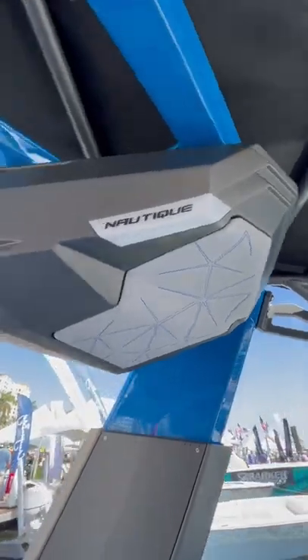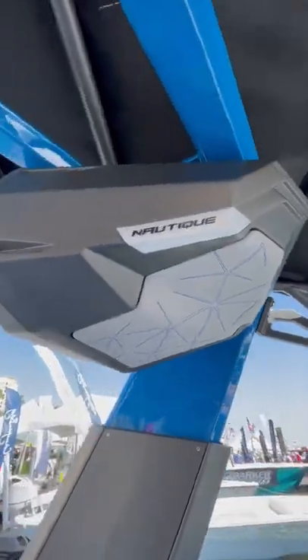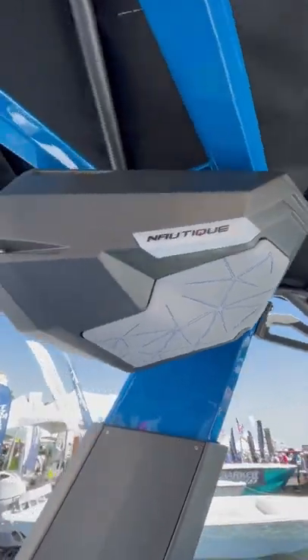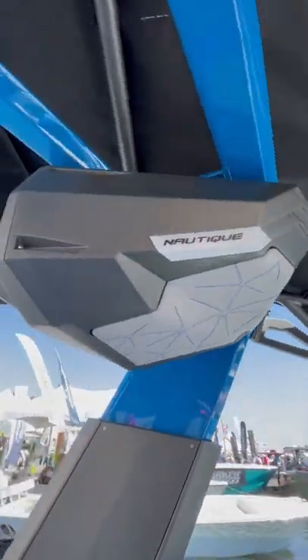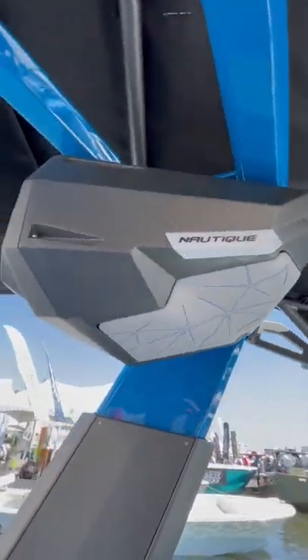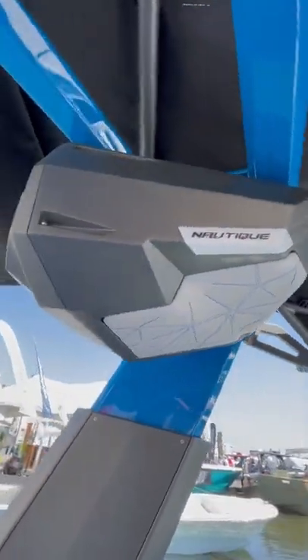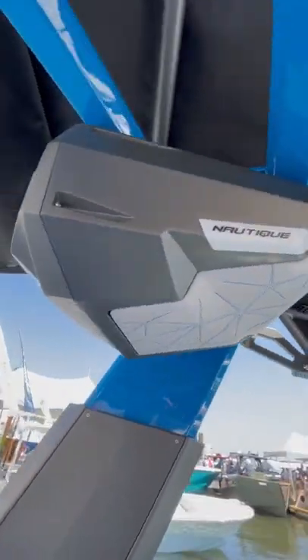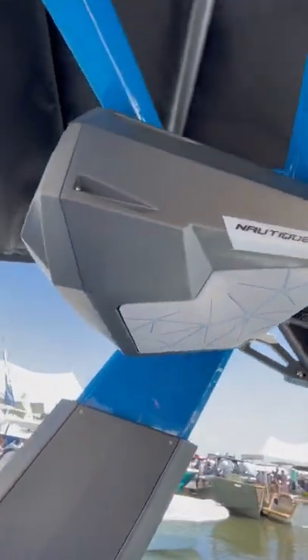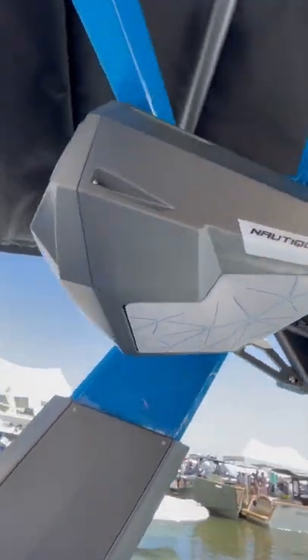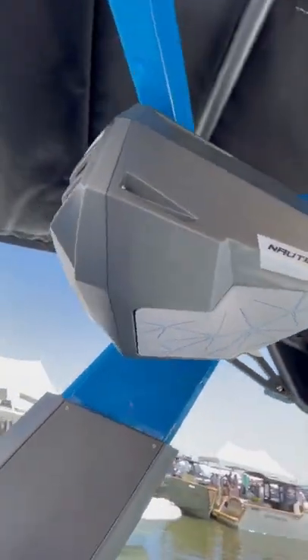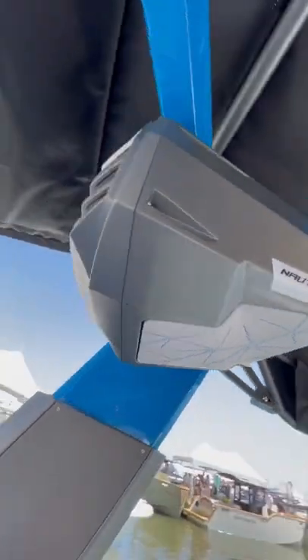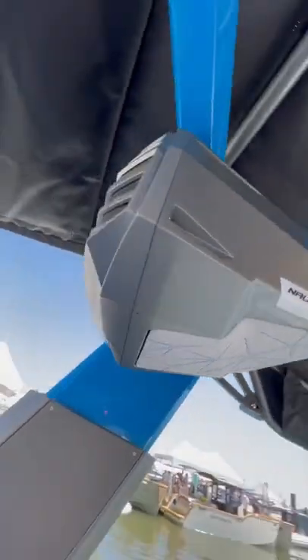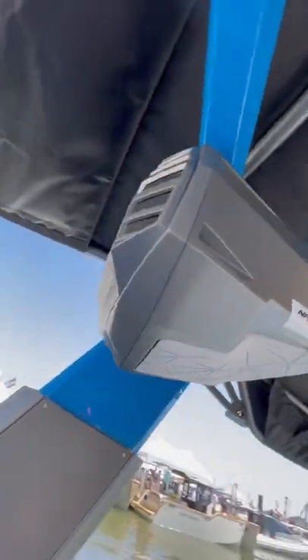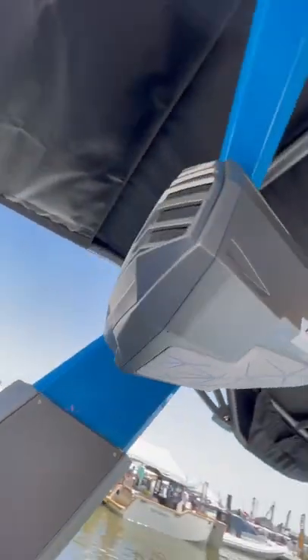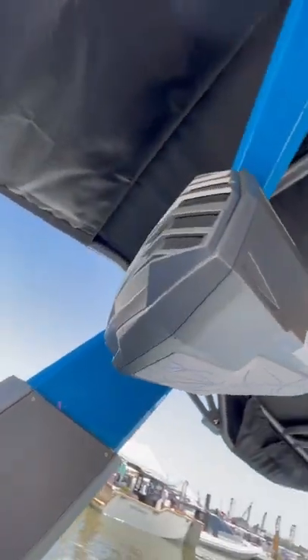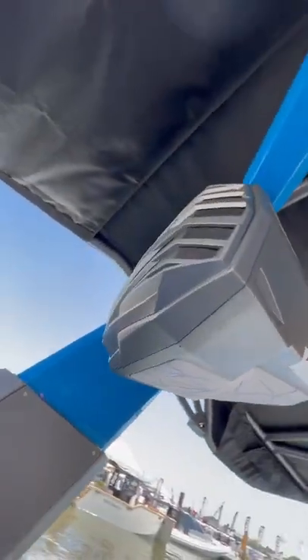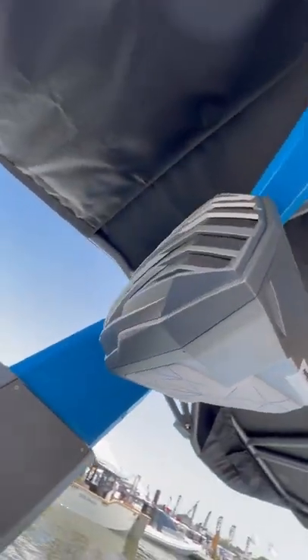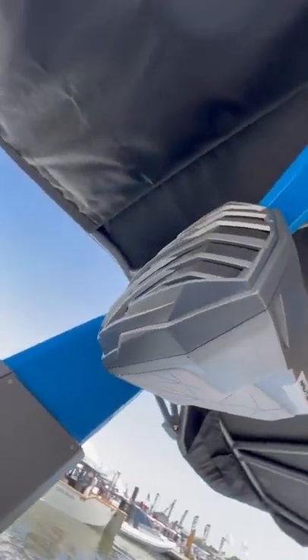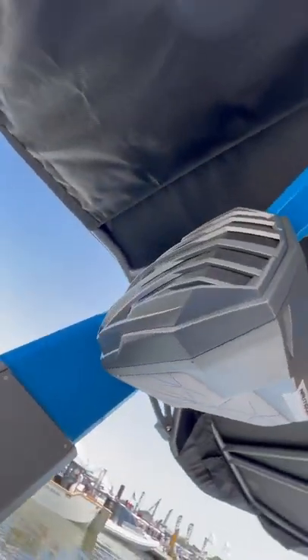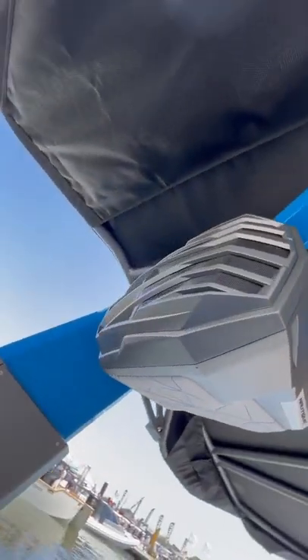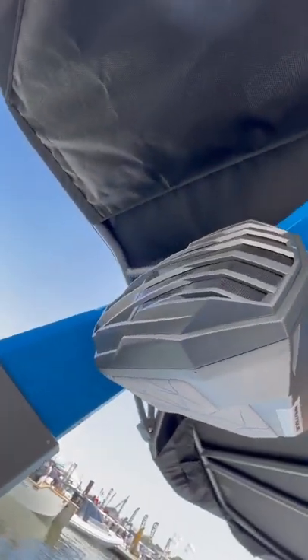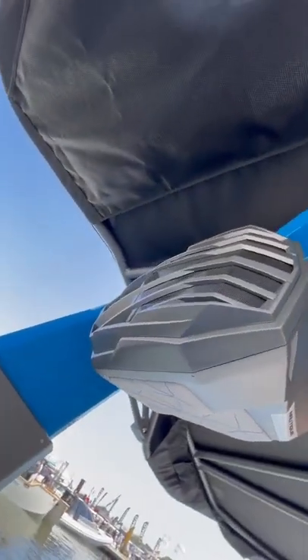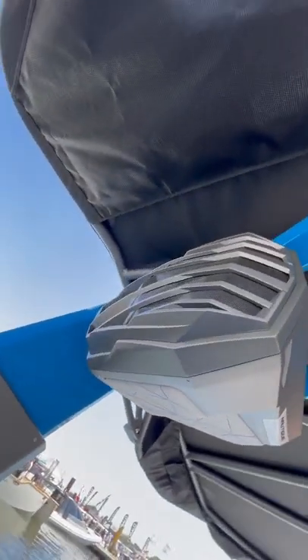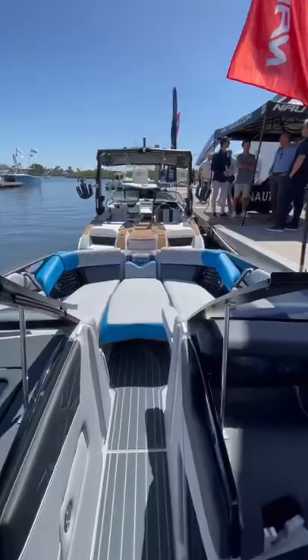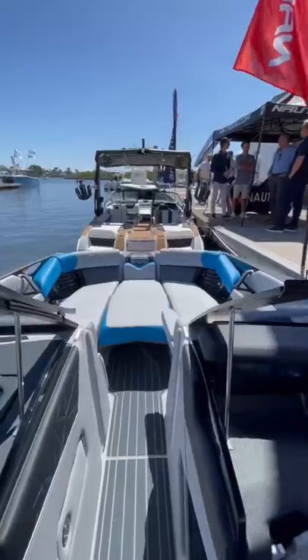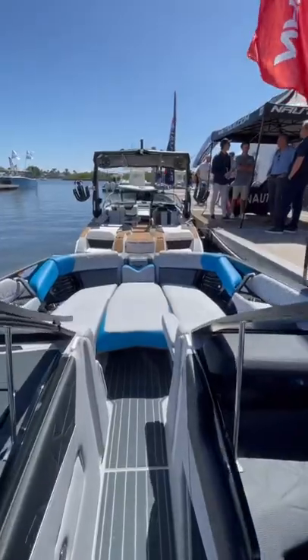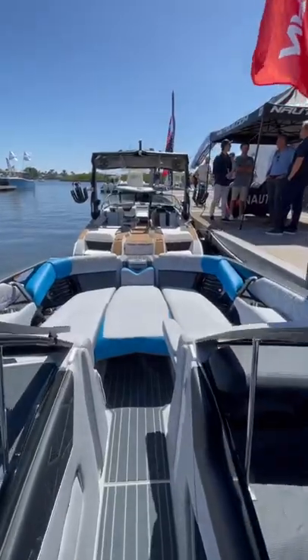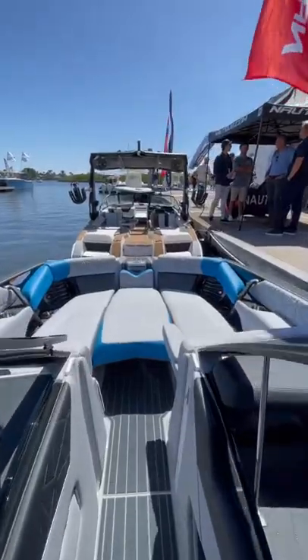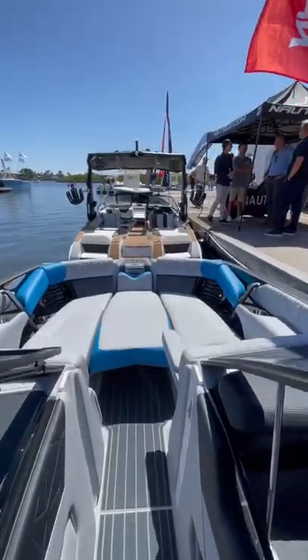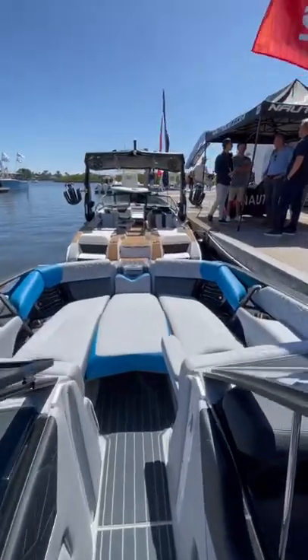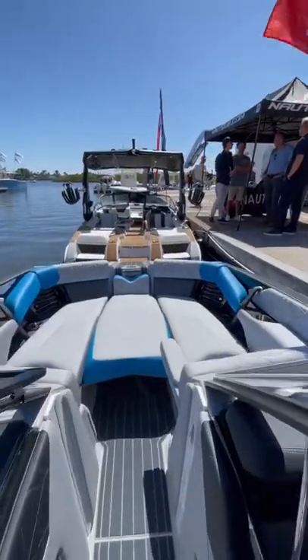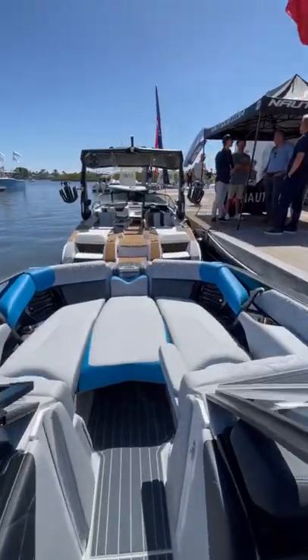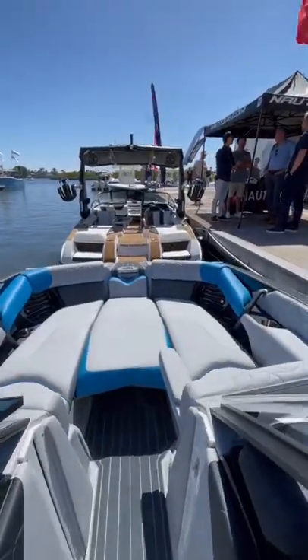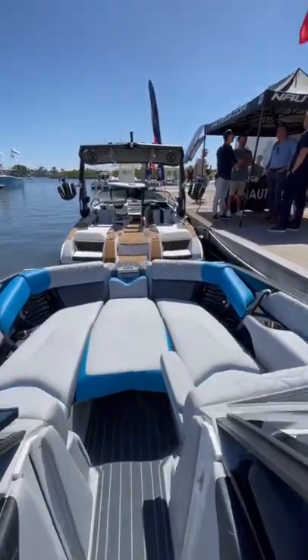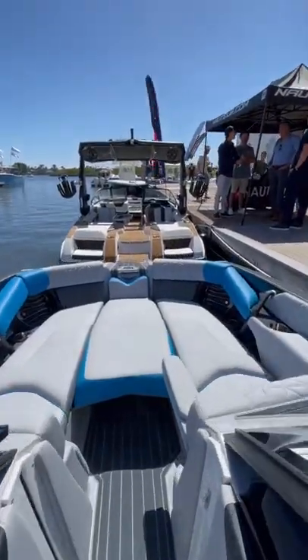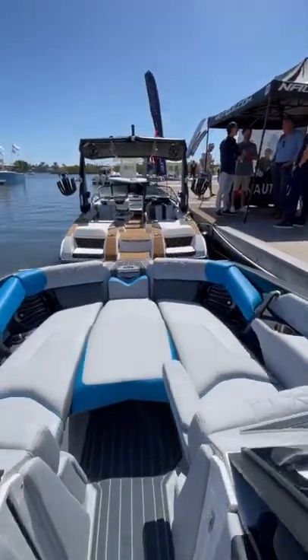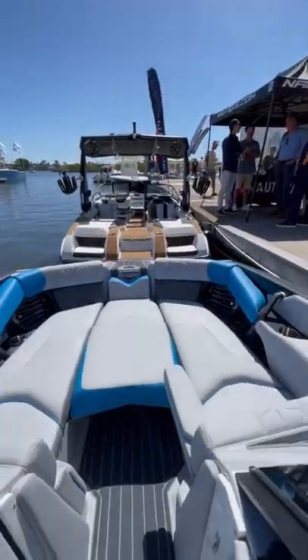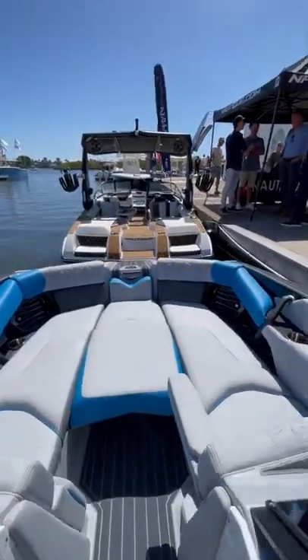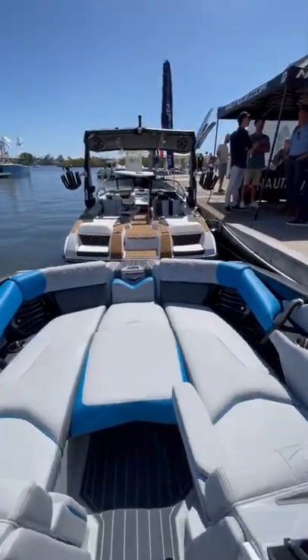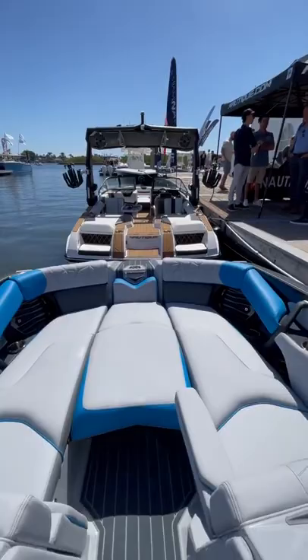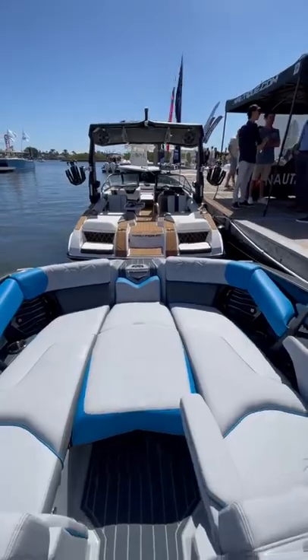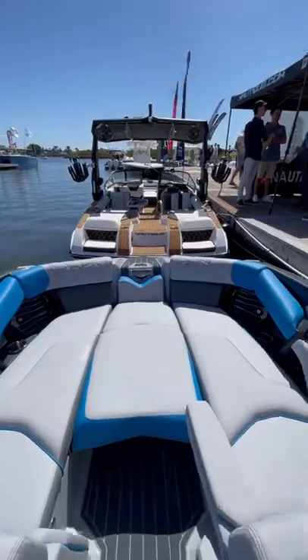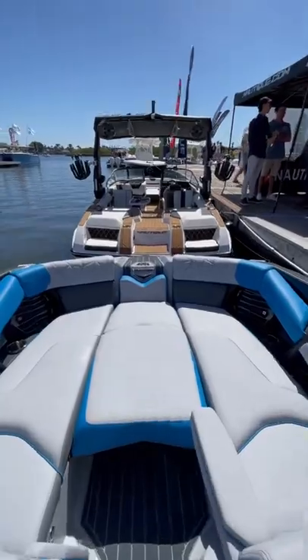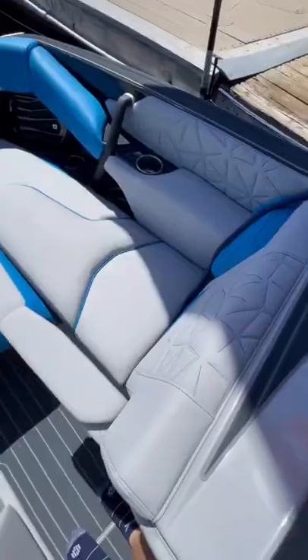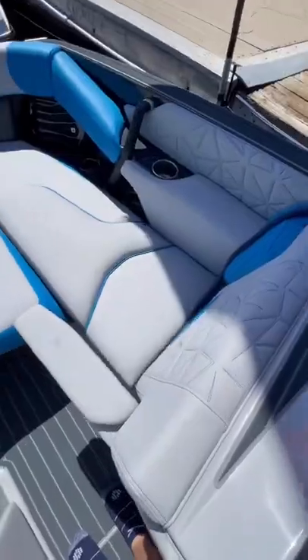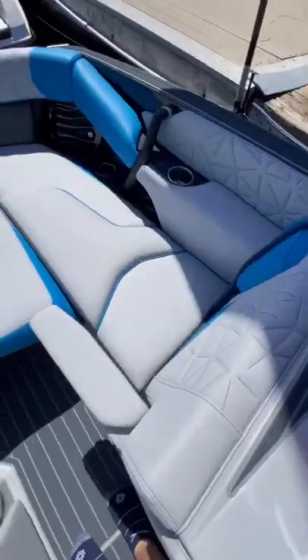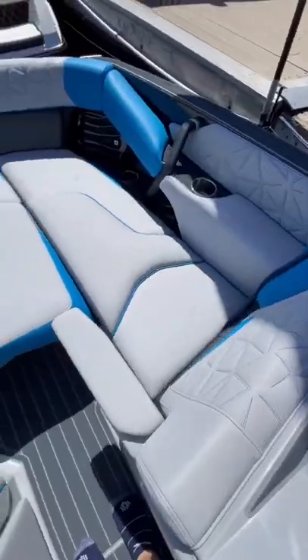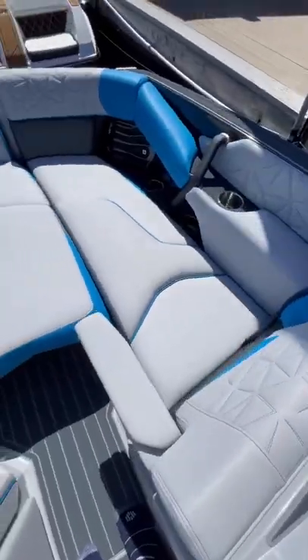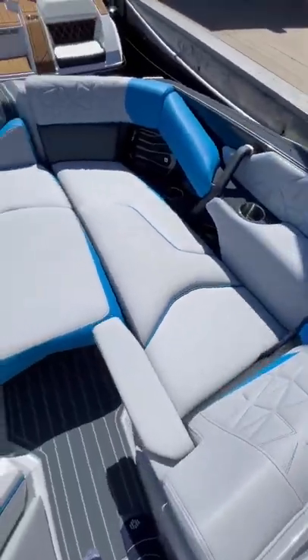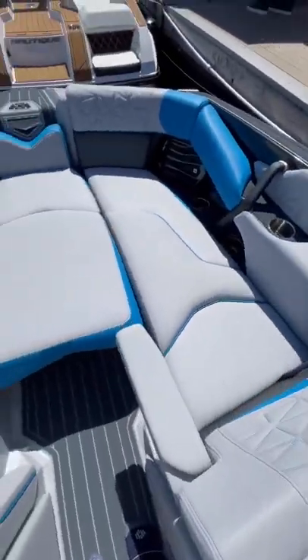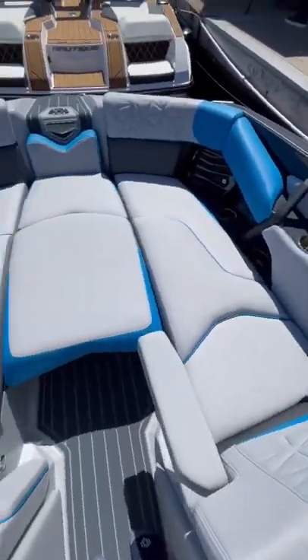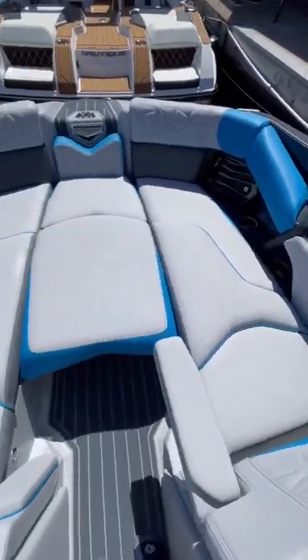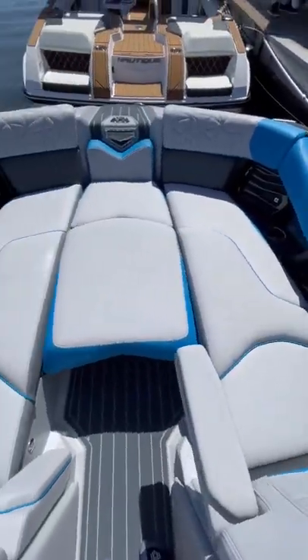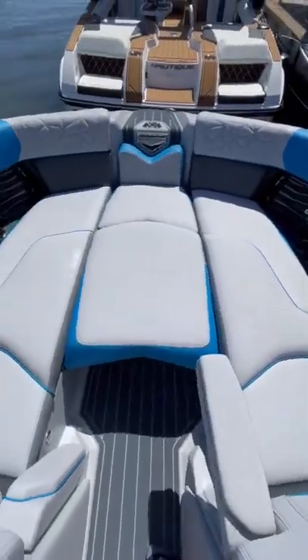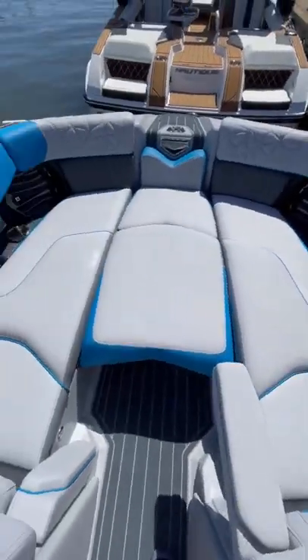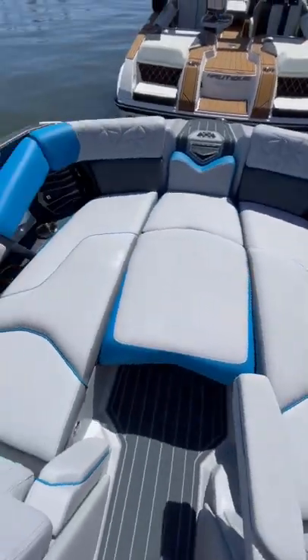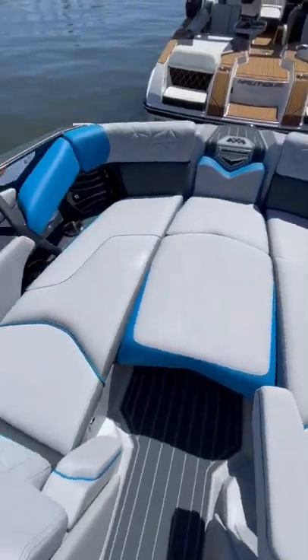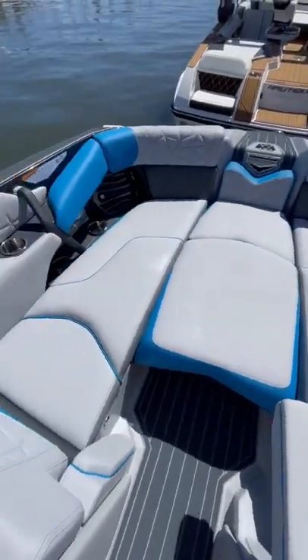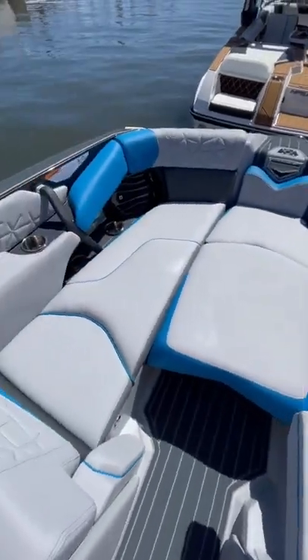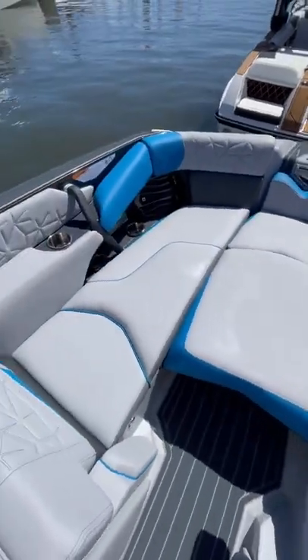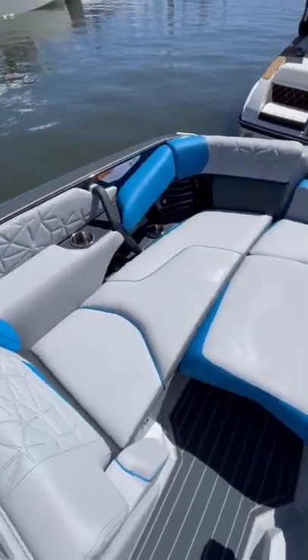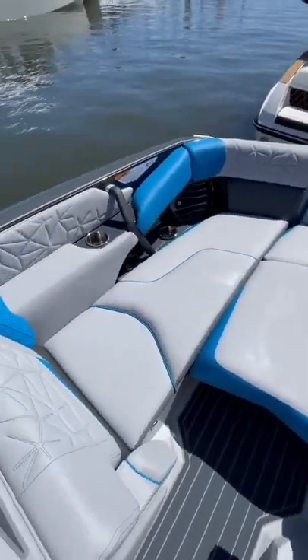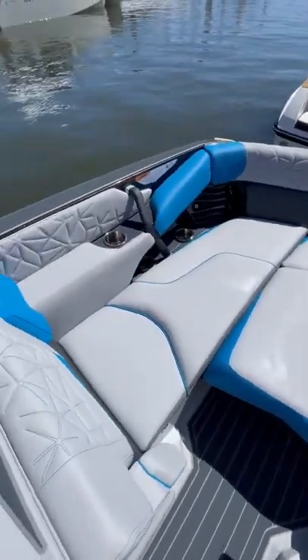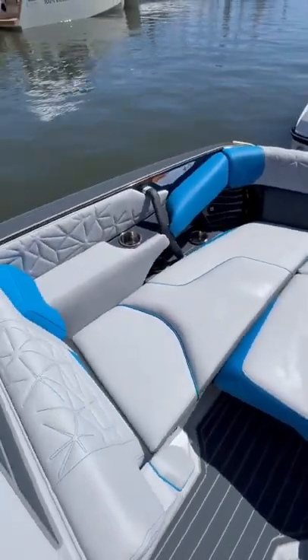There are geometric details all over this boat including these custom speakers. Being a 26 foot boat, there's a decent amount of space in the bow seating area.